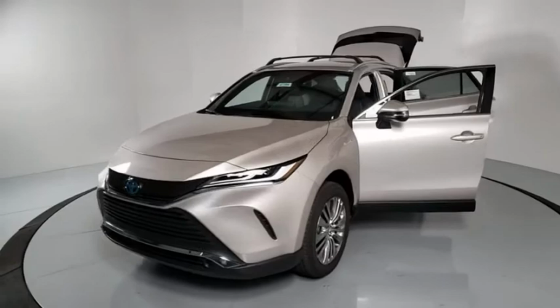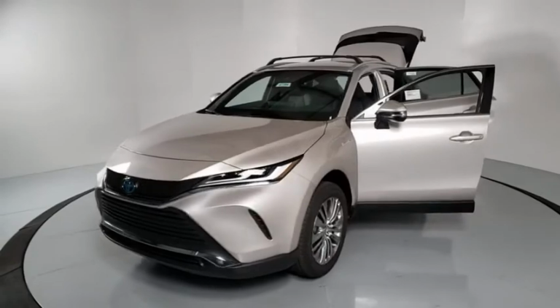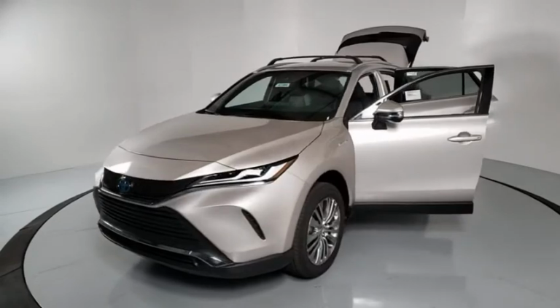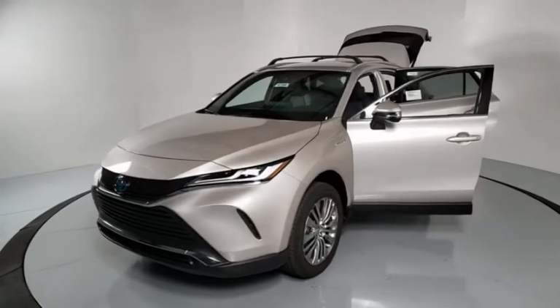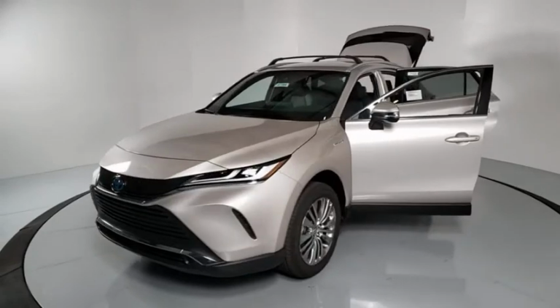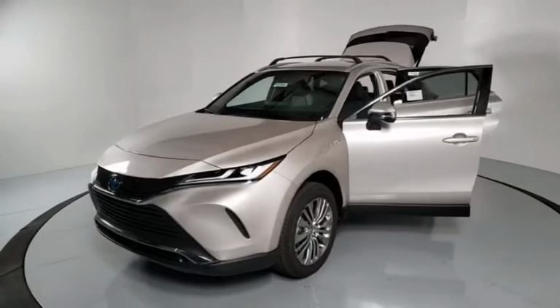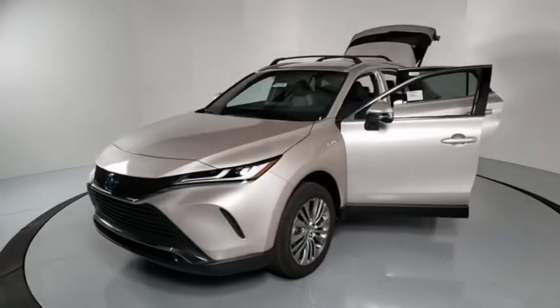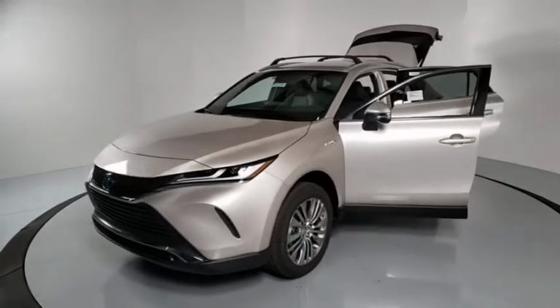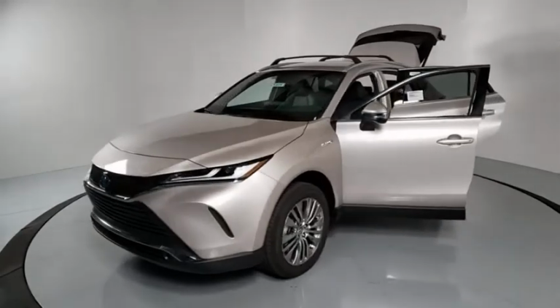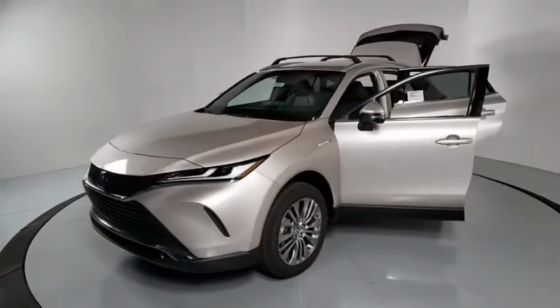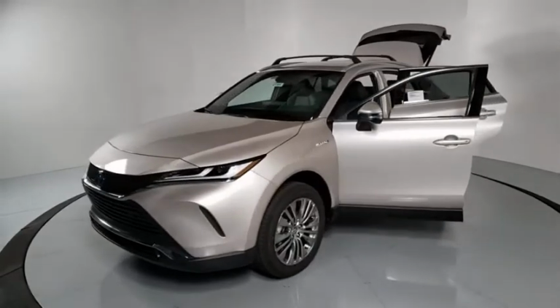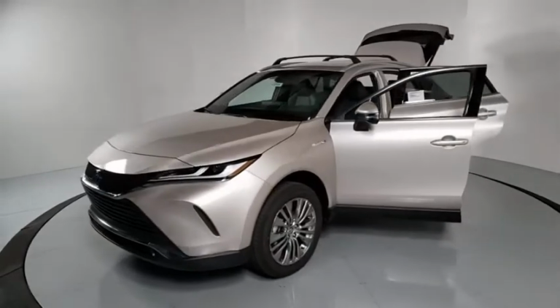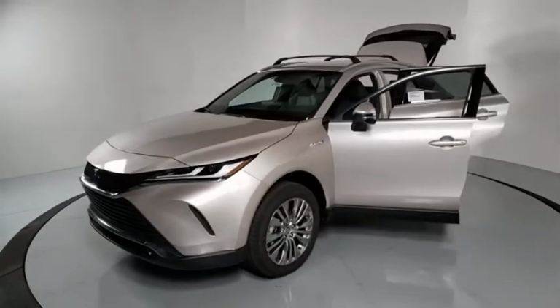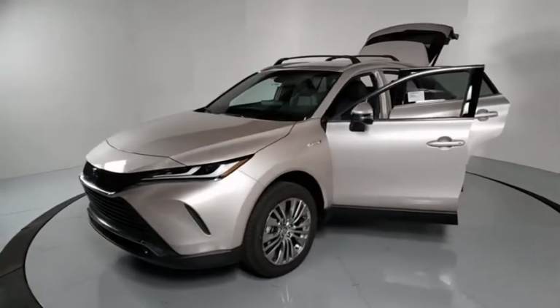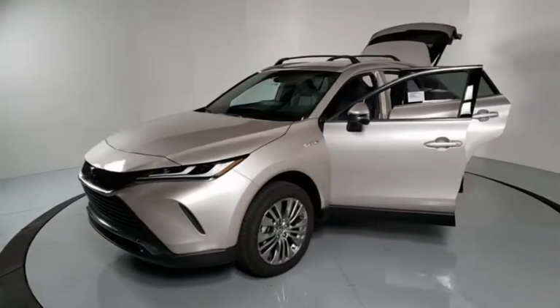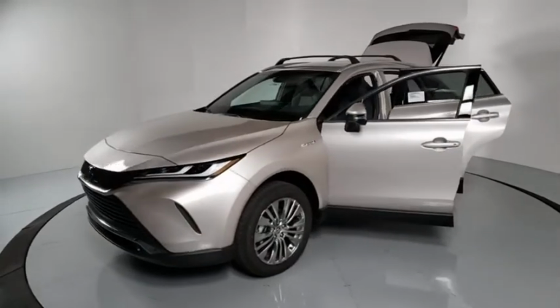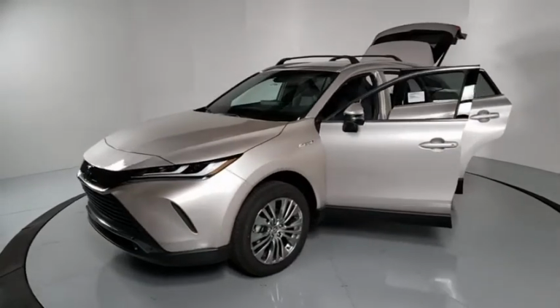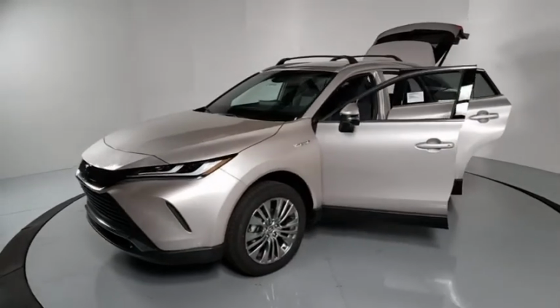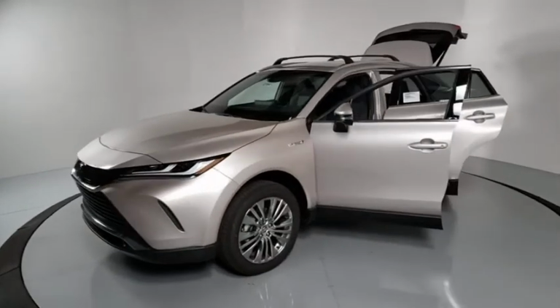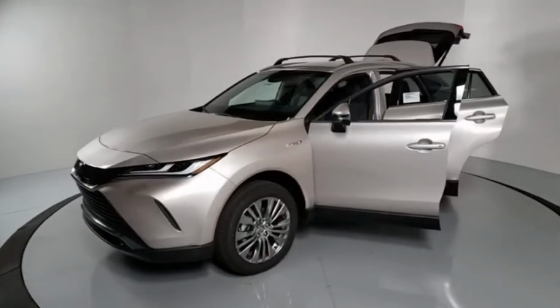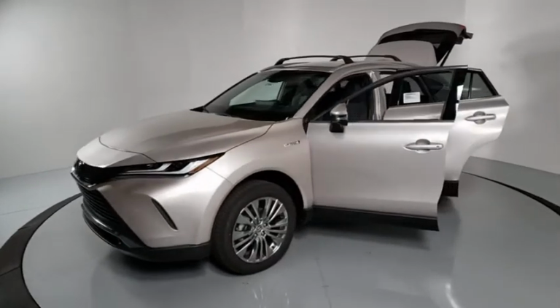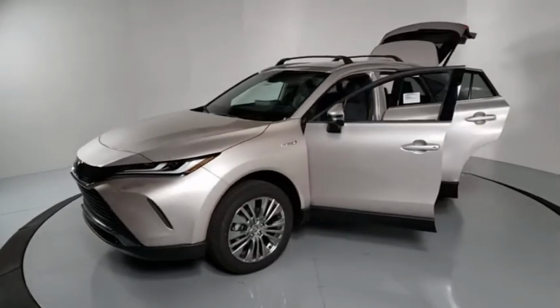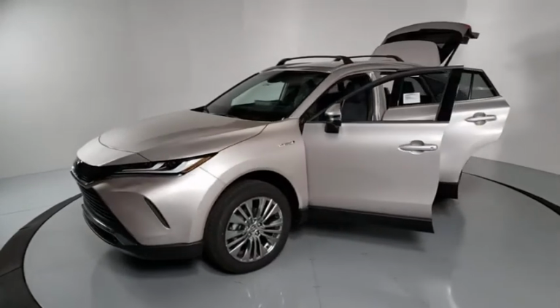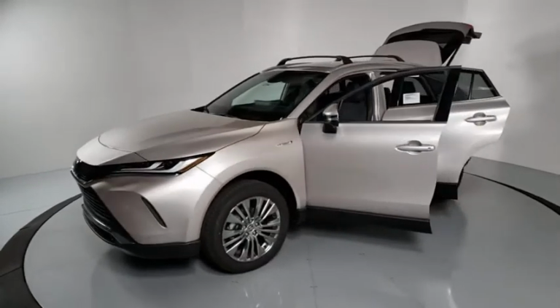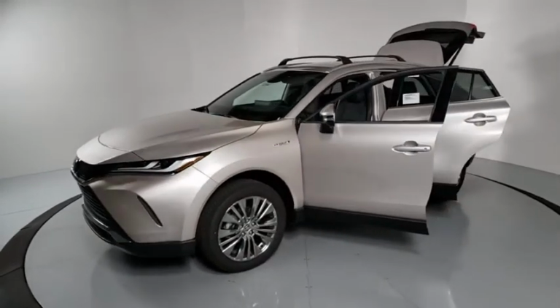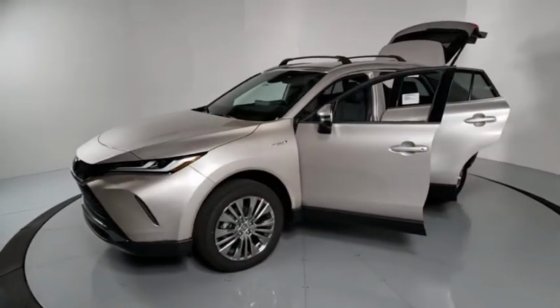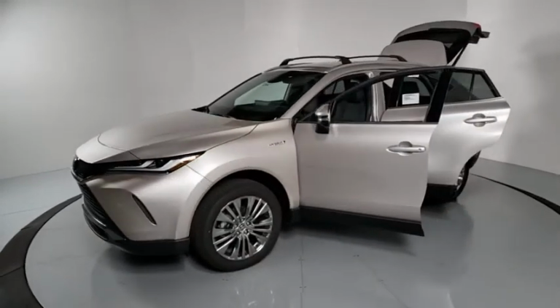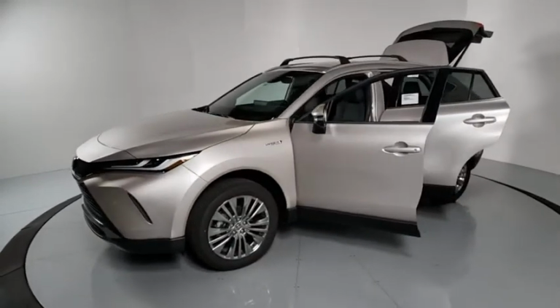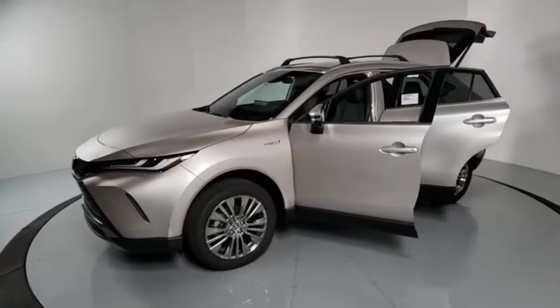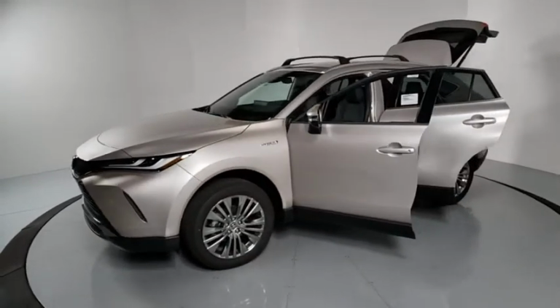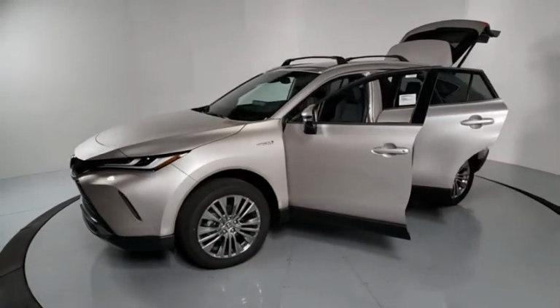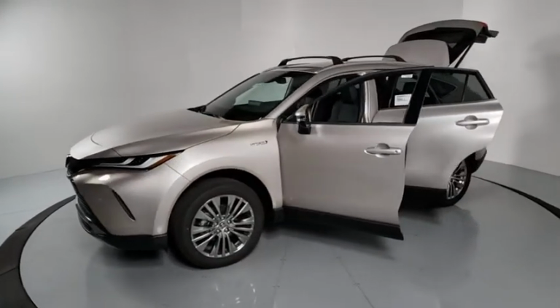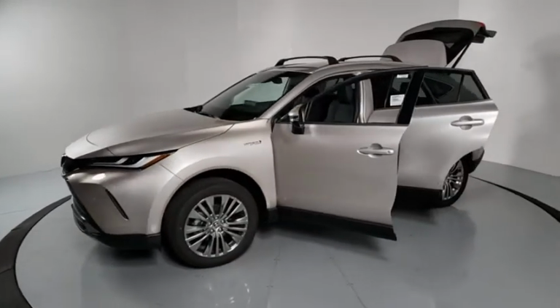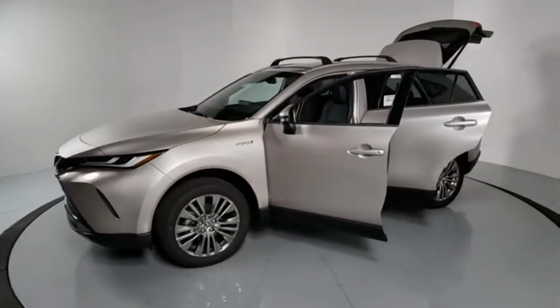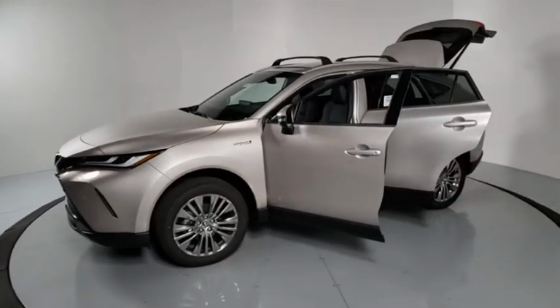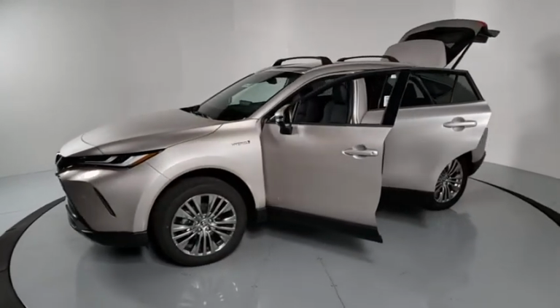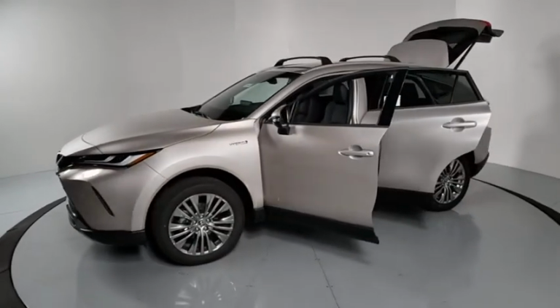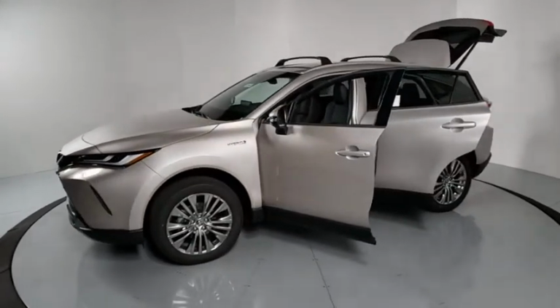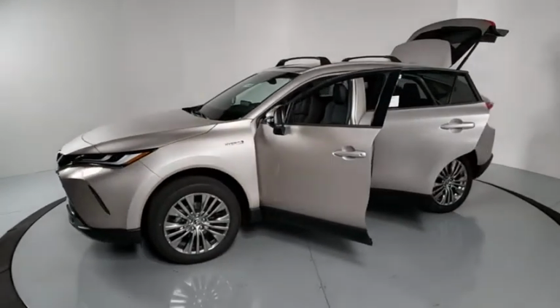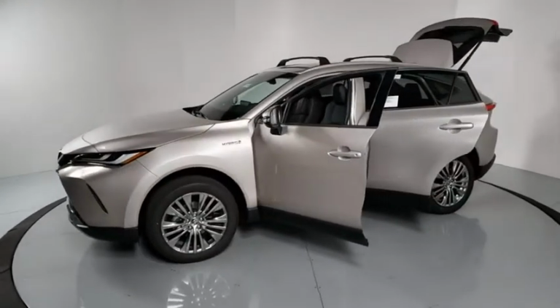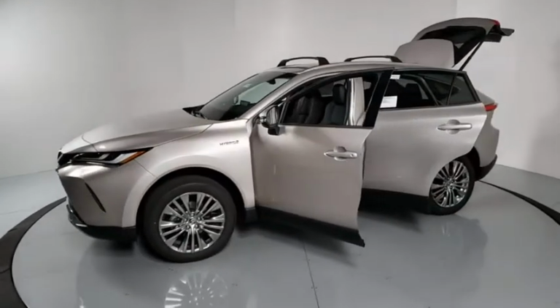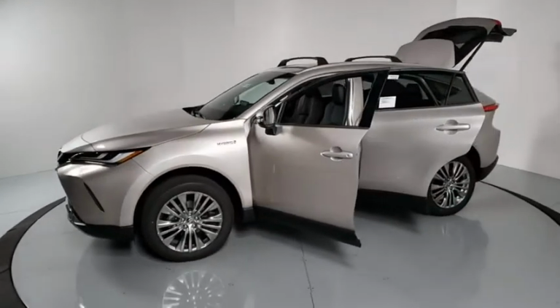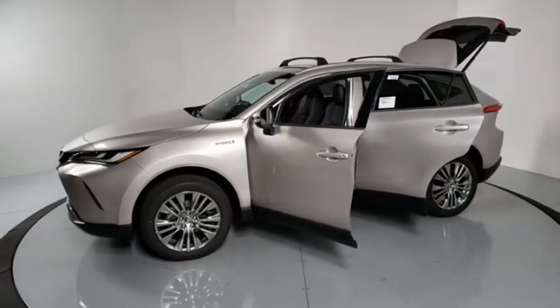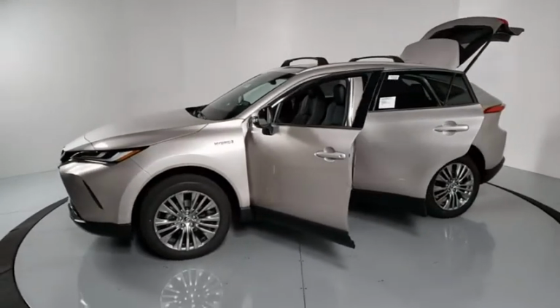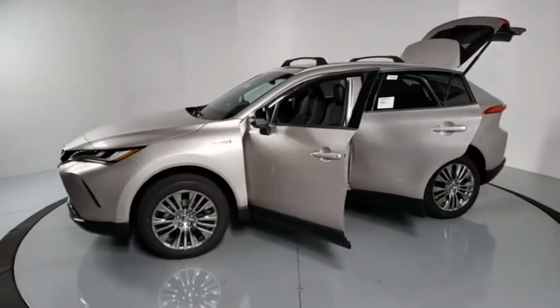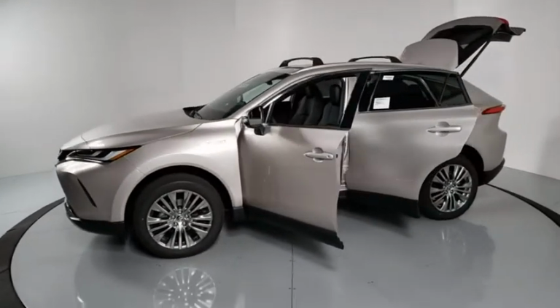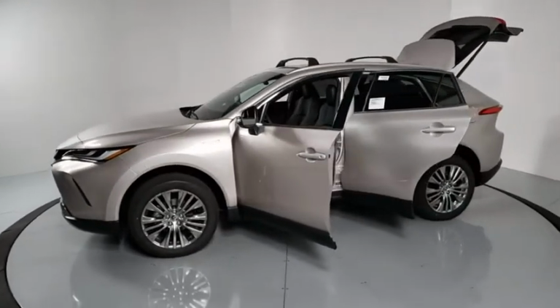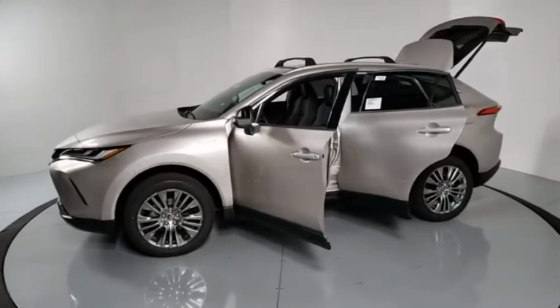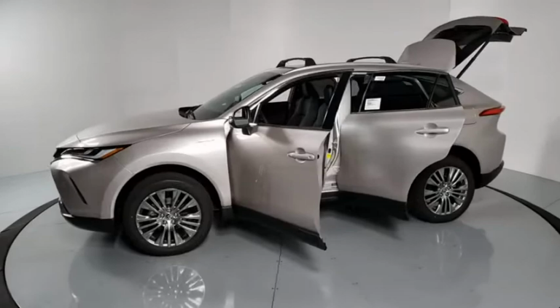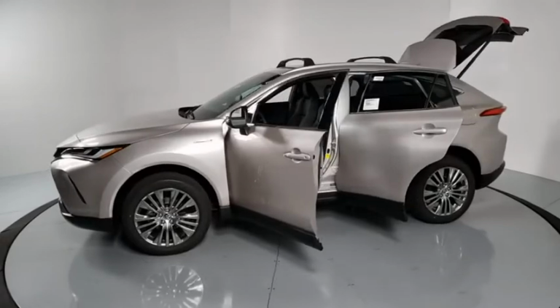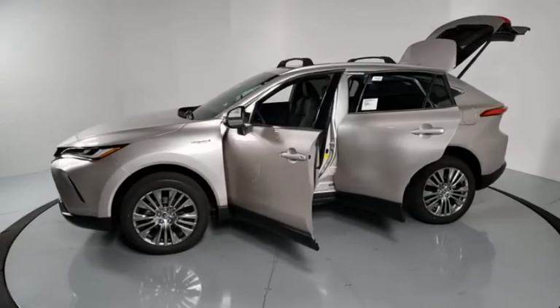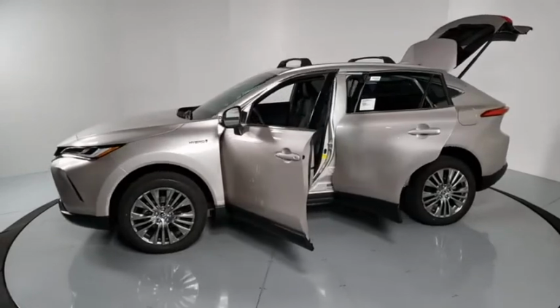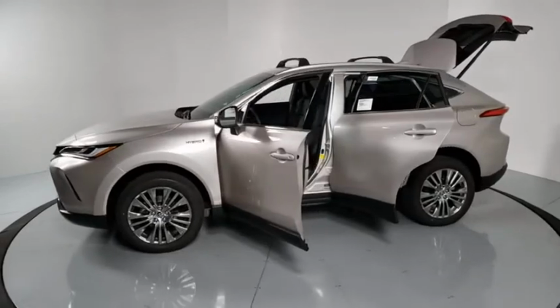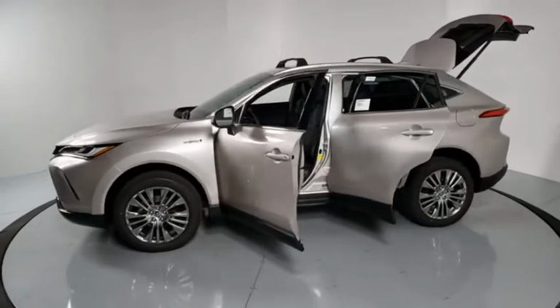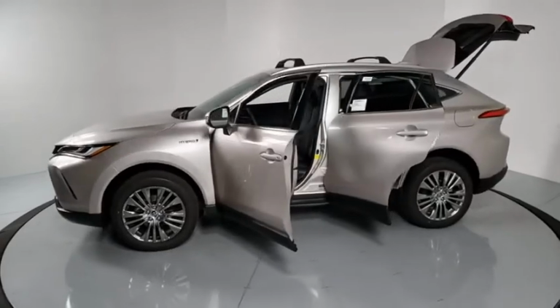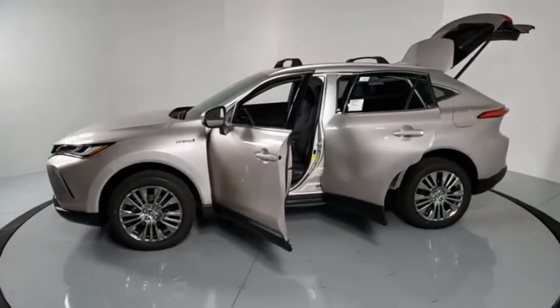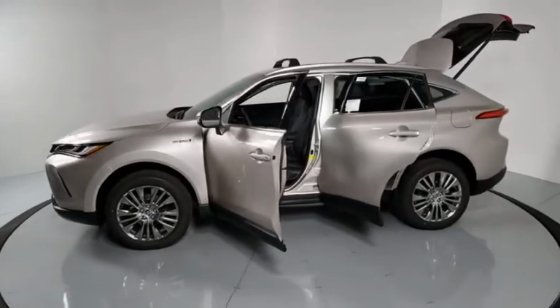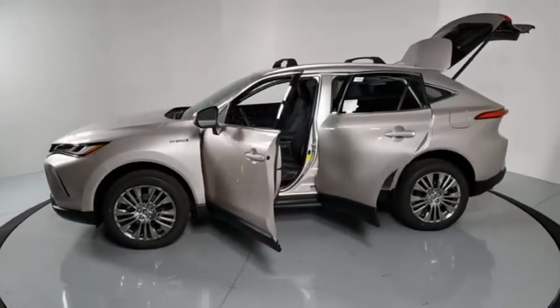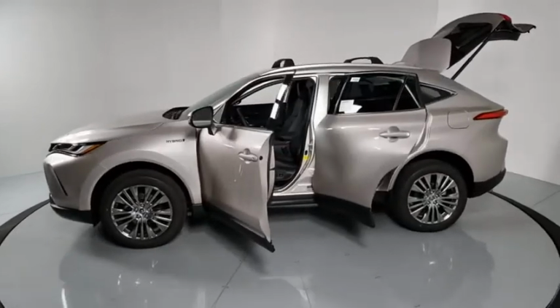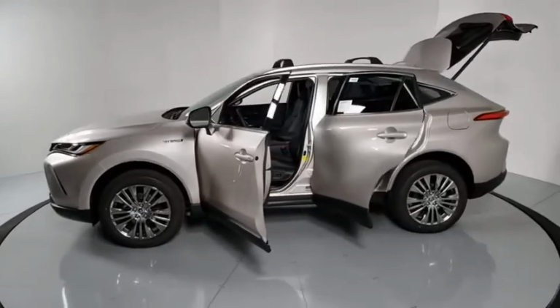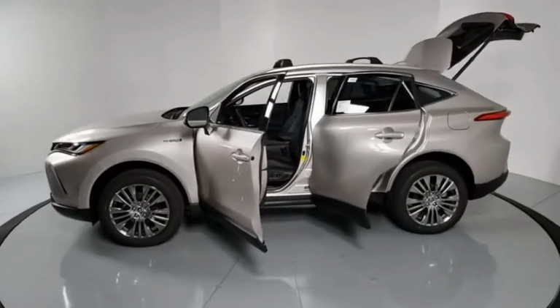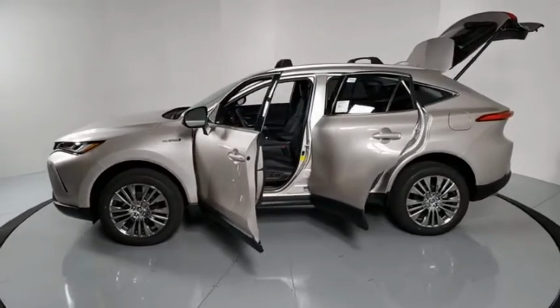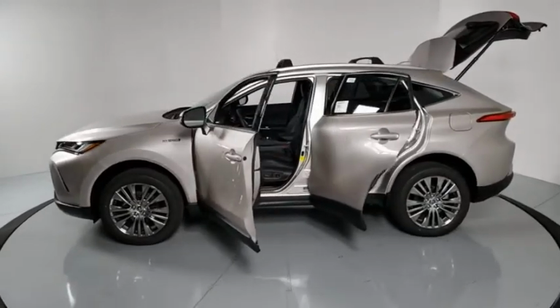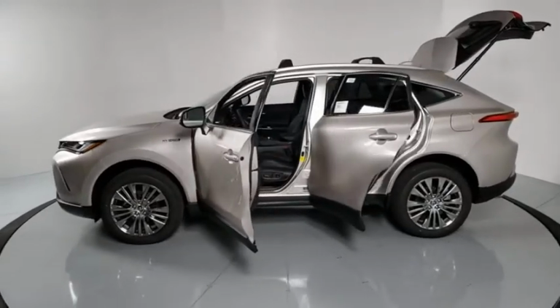Innovative interior storage and strong crash test scores. You're more than one thing, so is Venza.